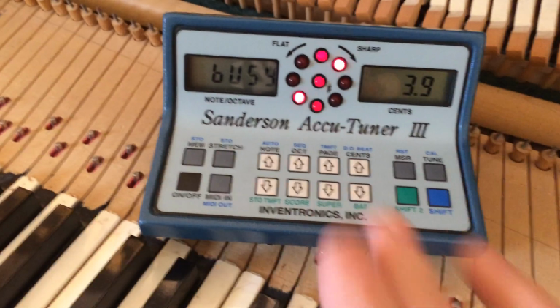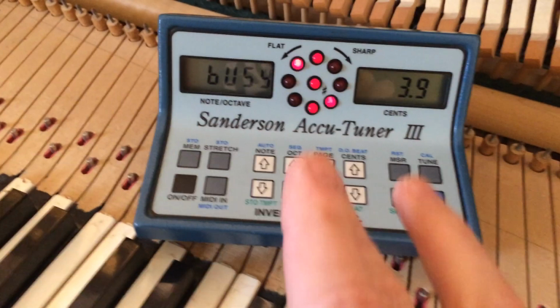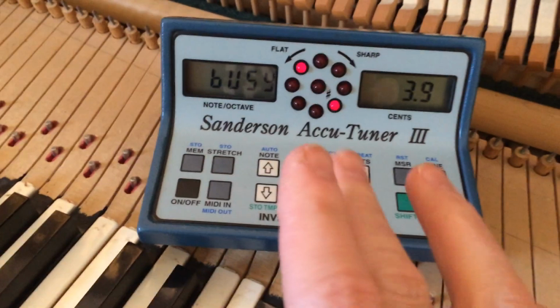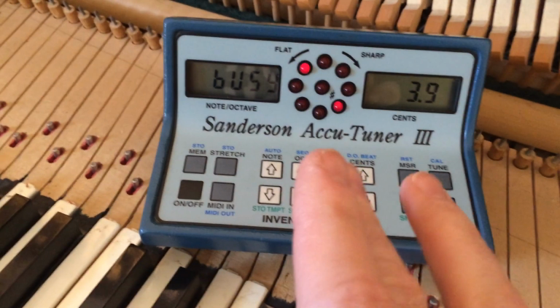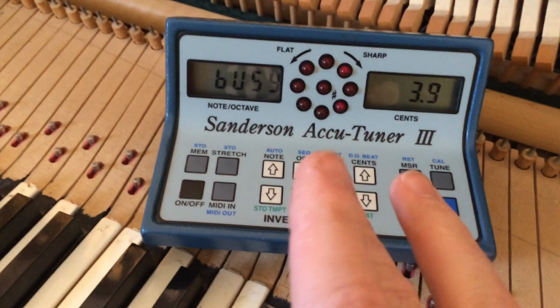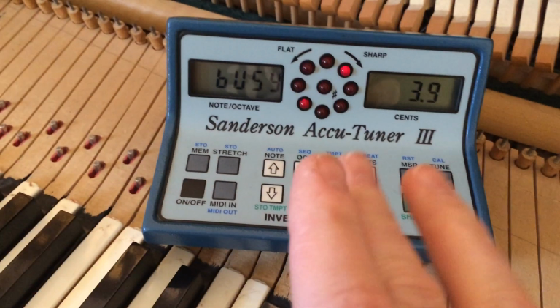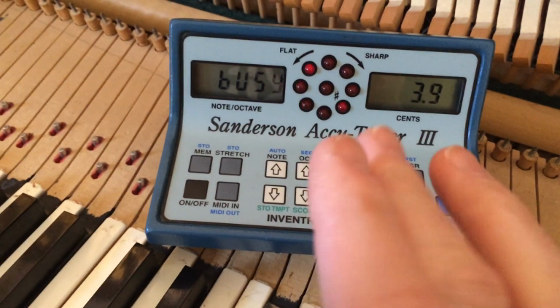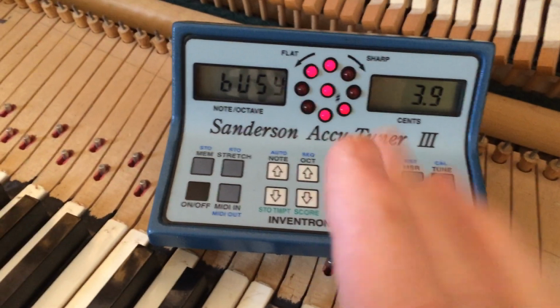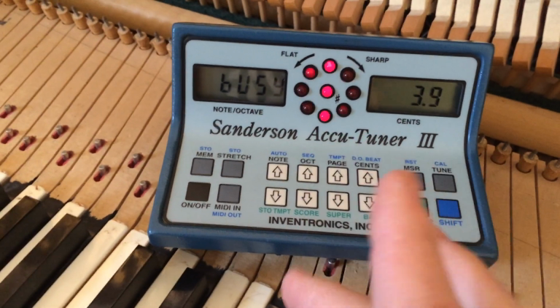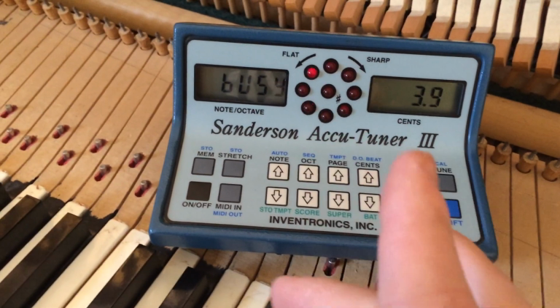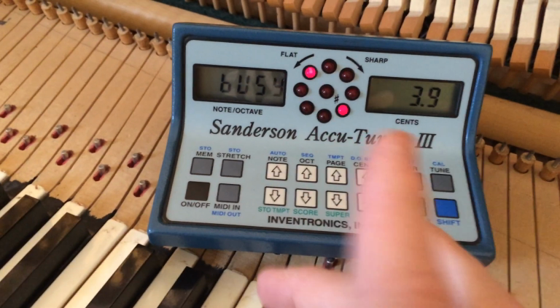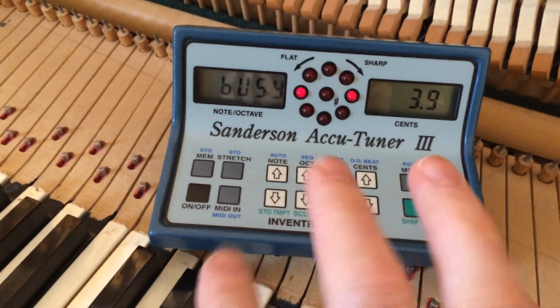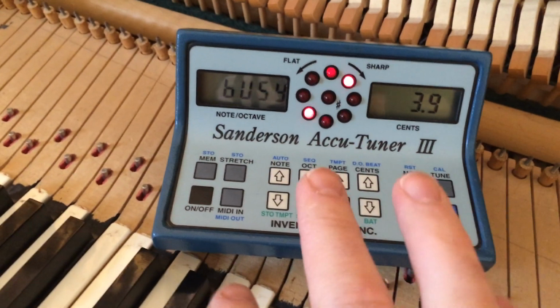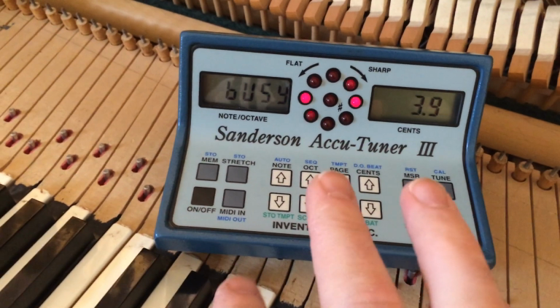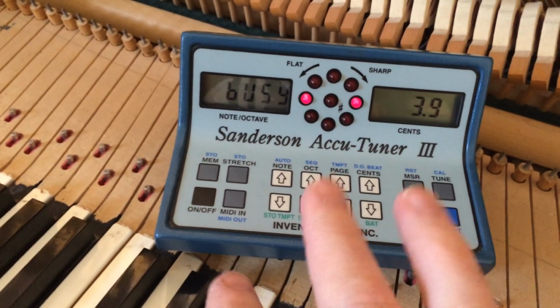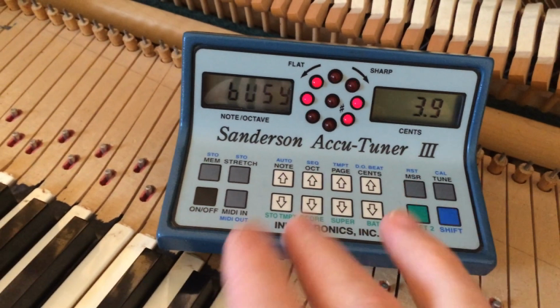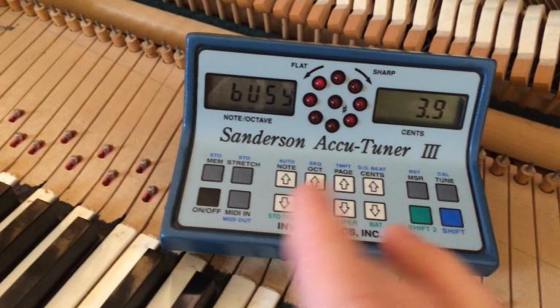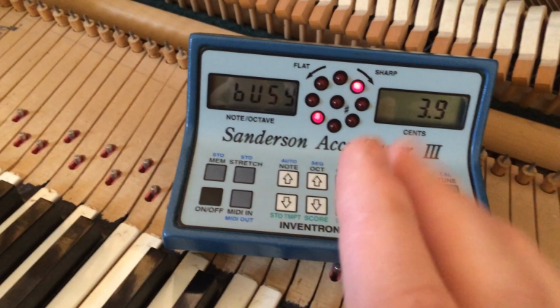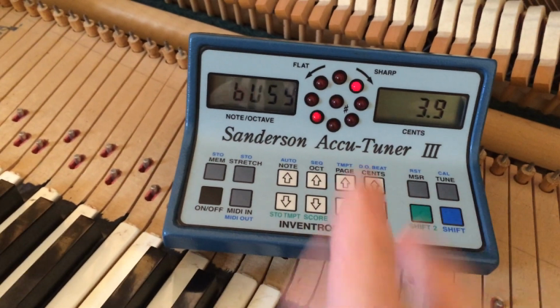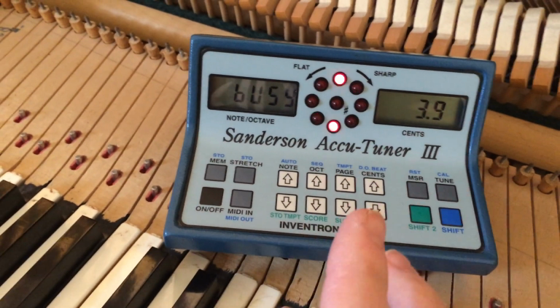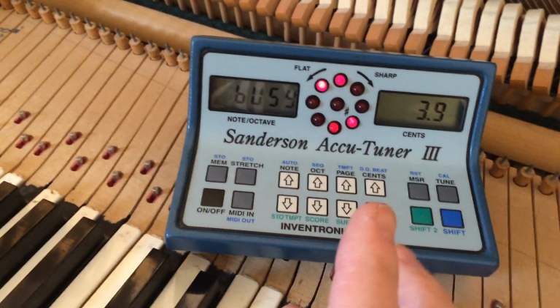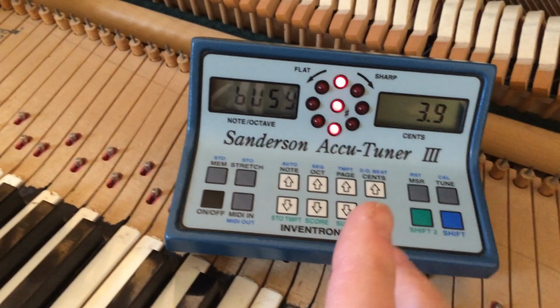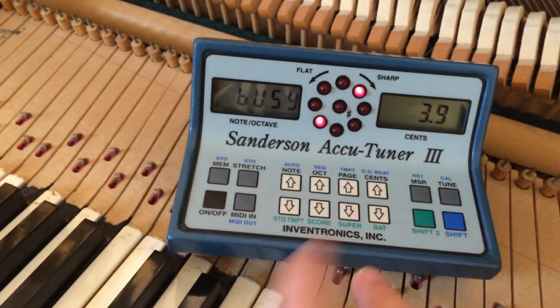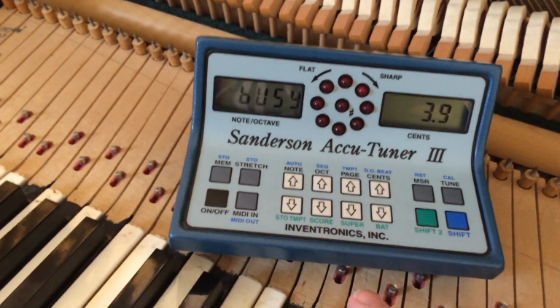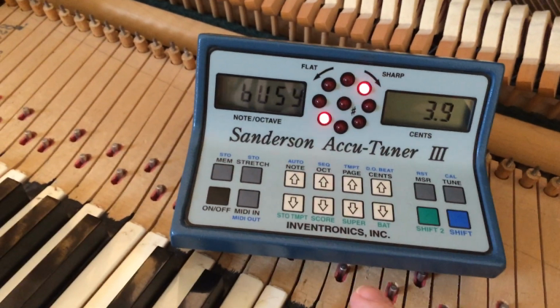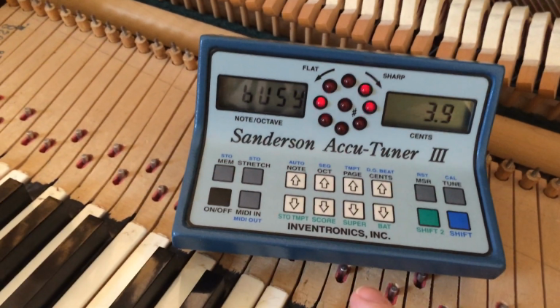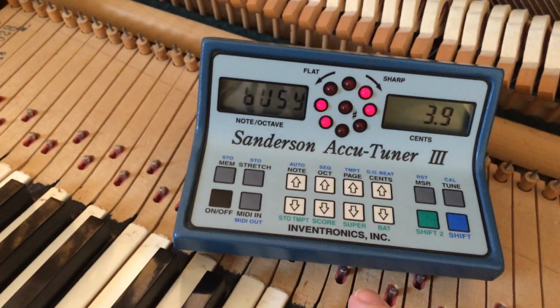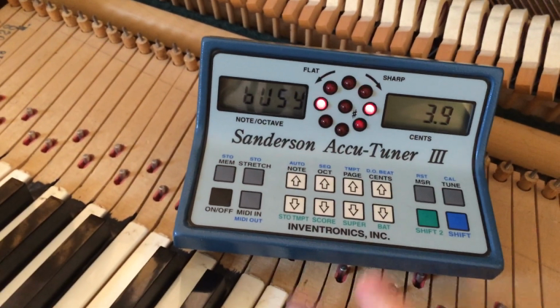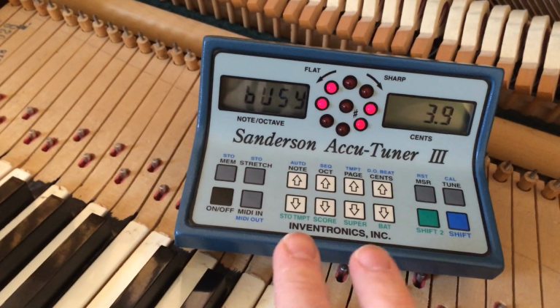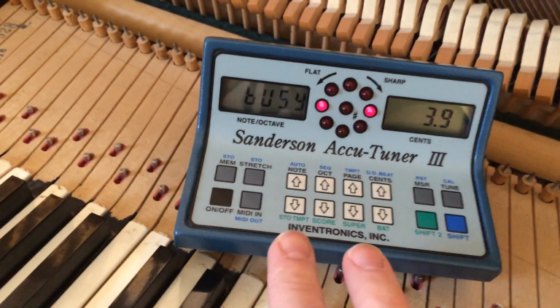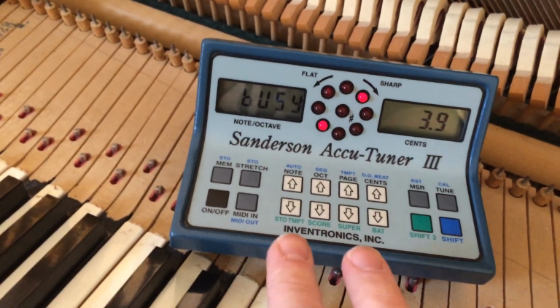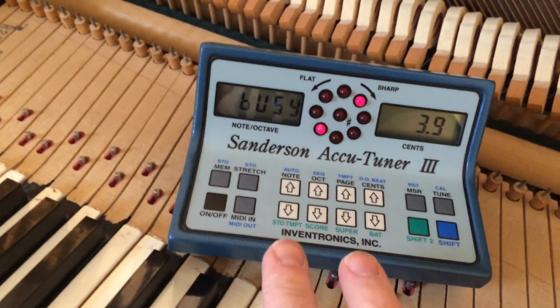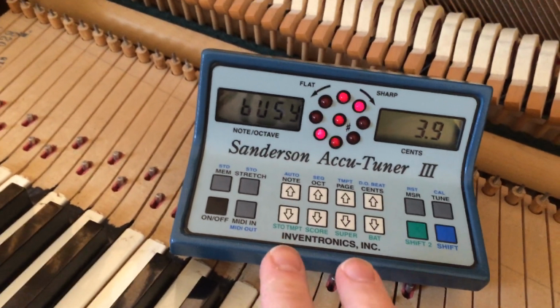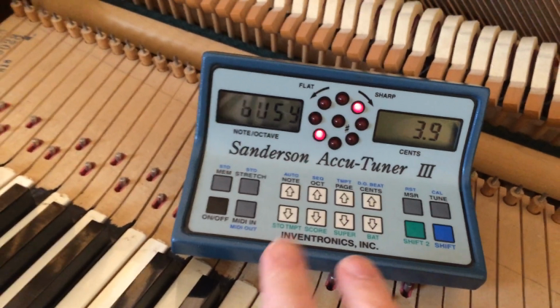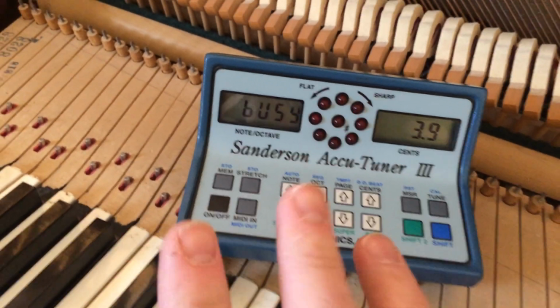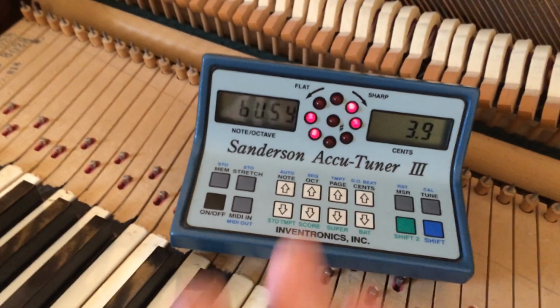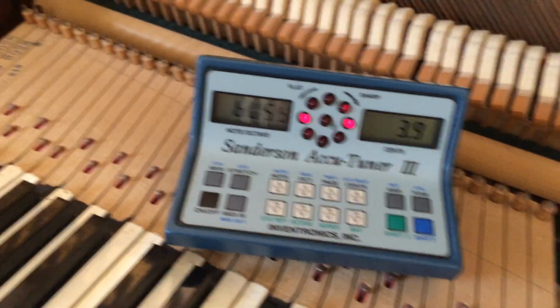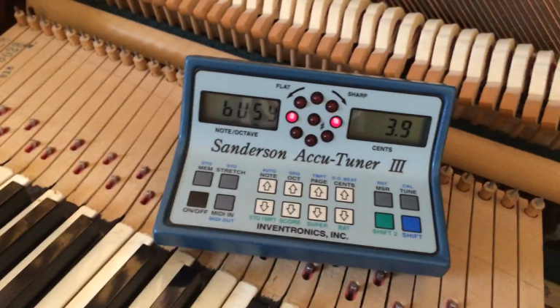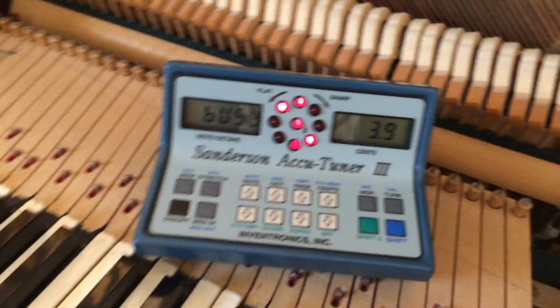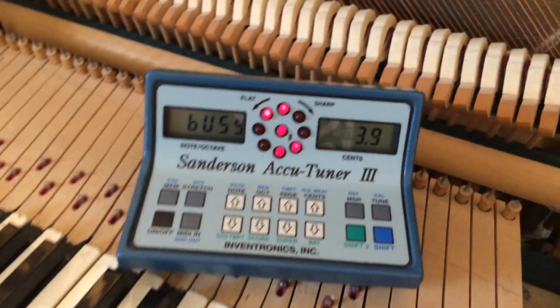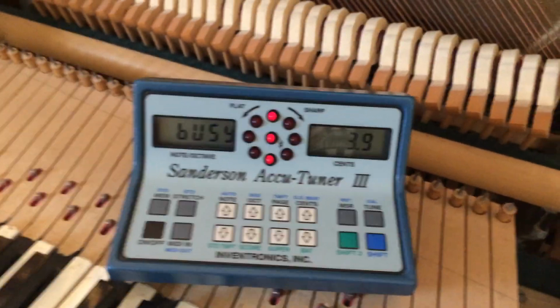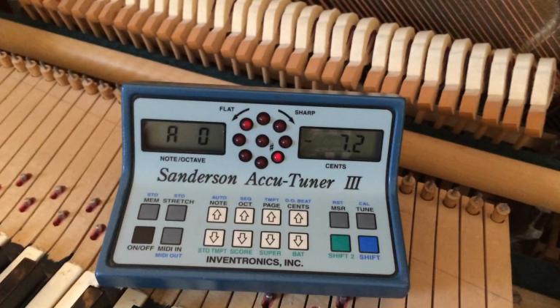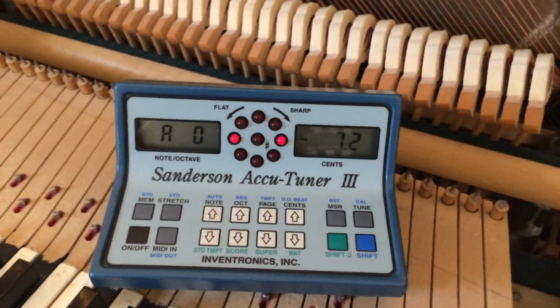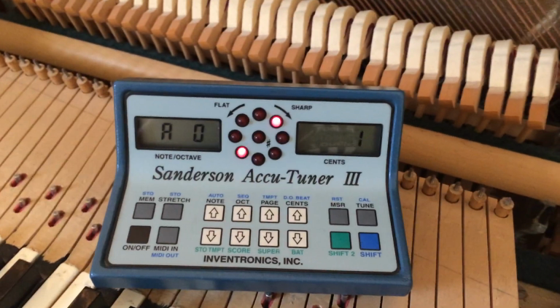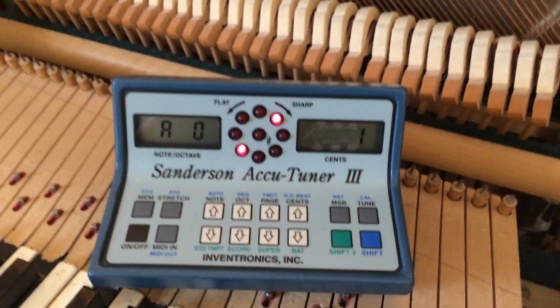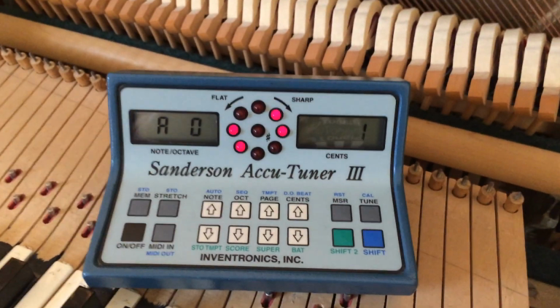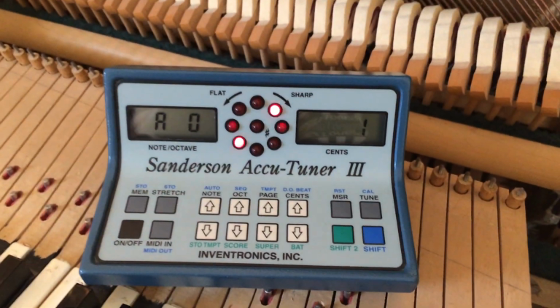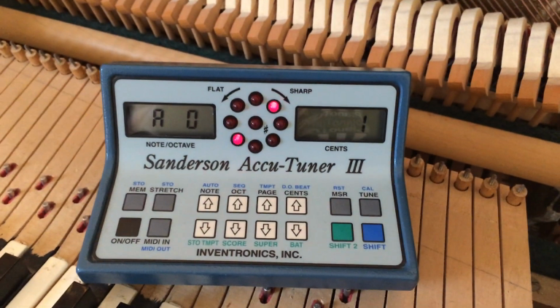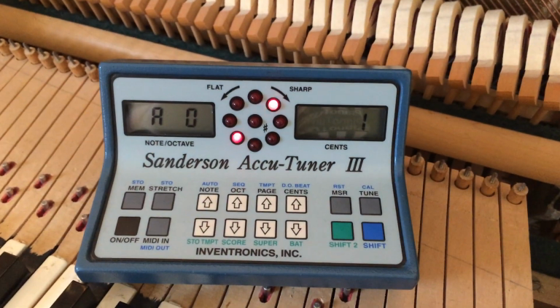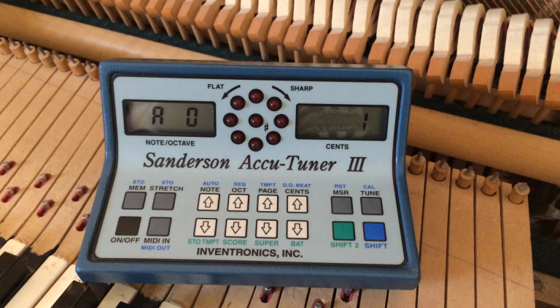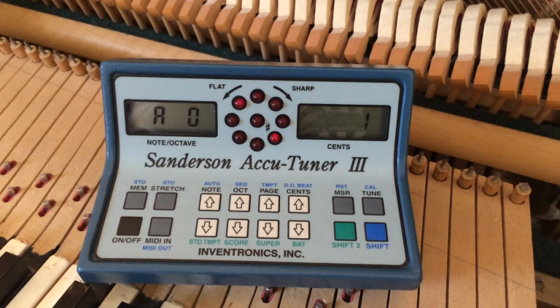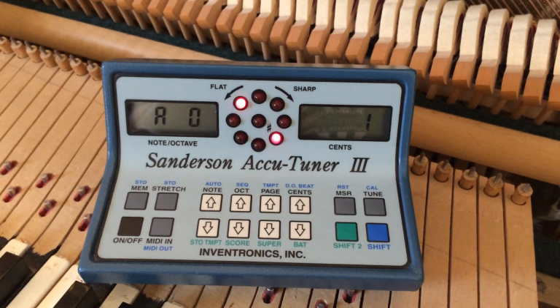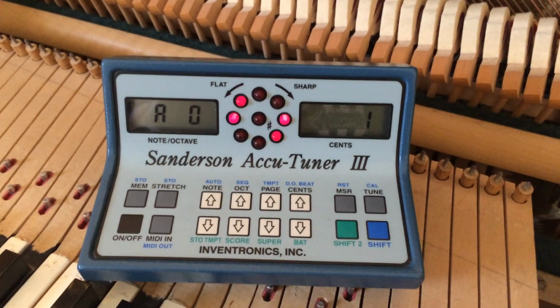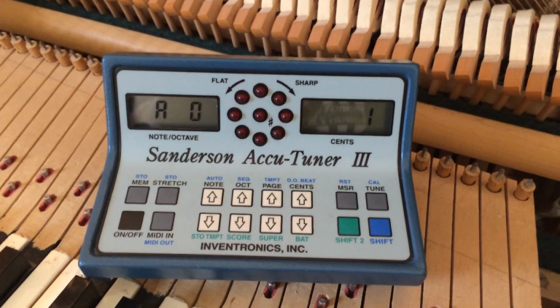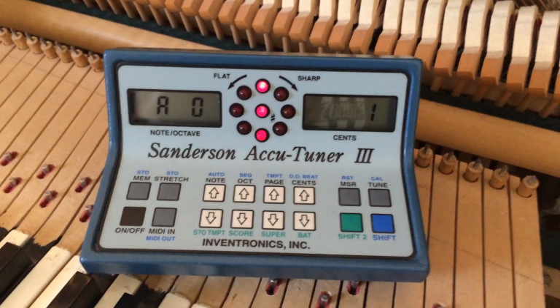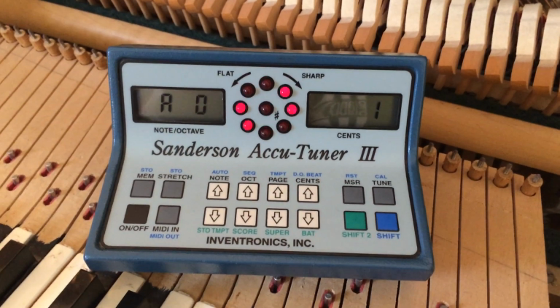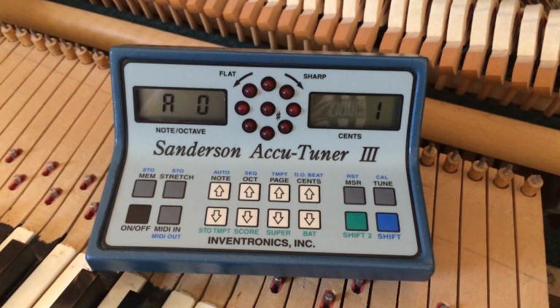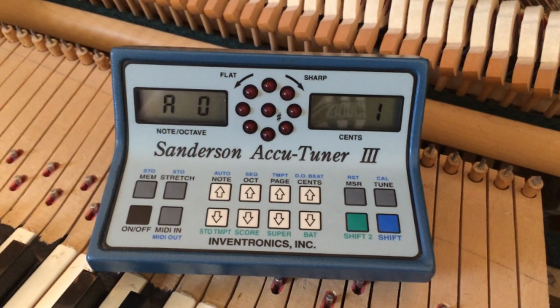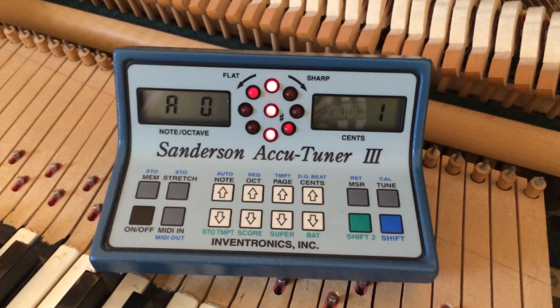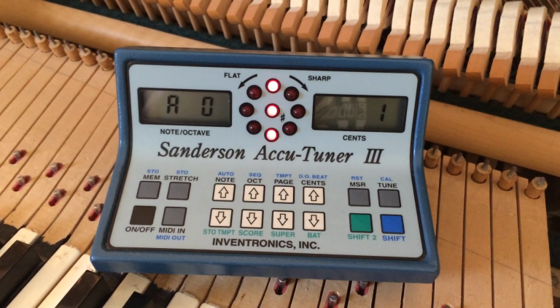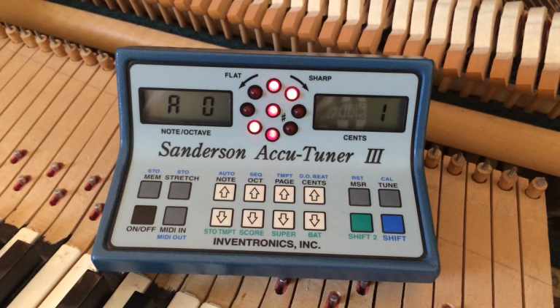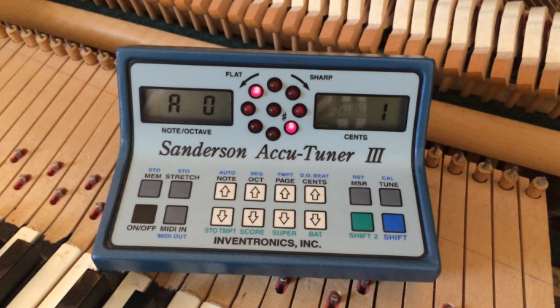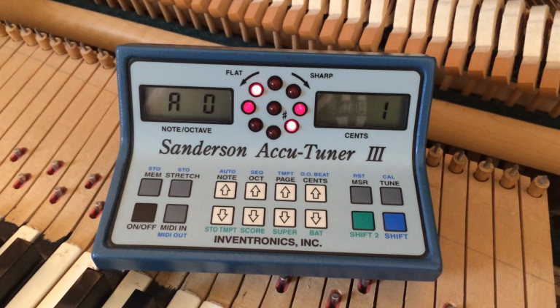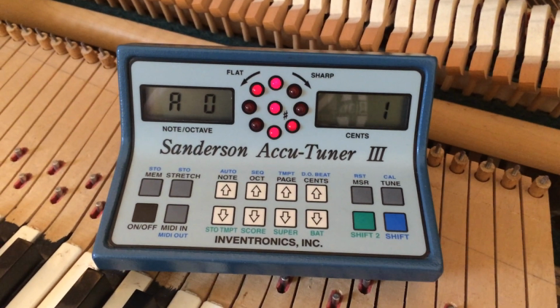So you do your rollover: stretch man, stretch man, off stretch, off man. And then it goes like that.